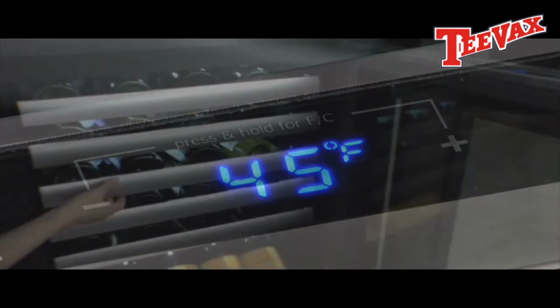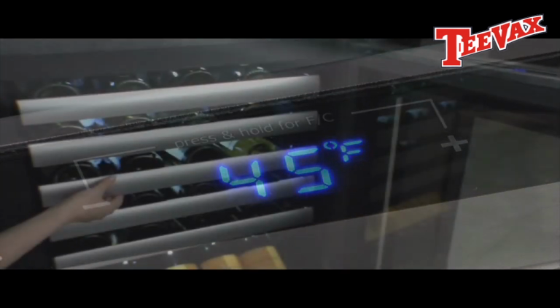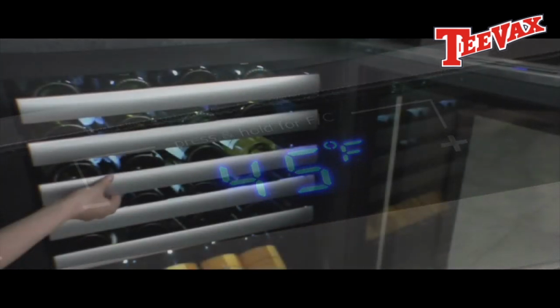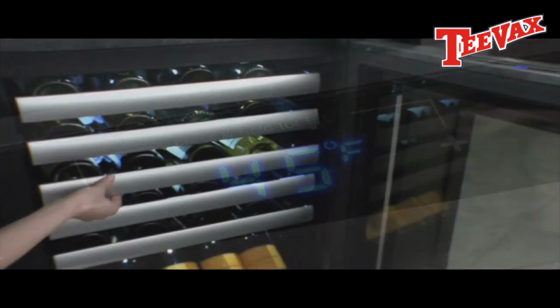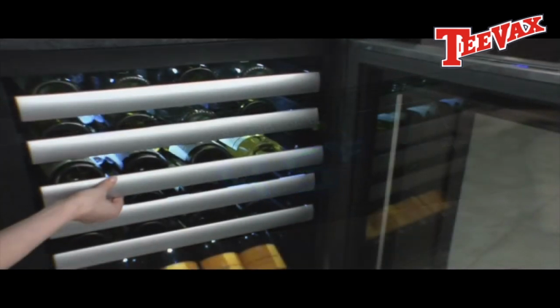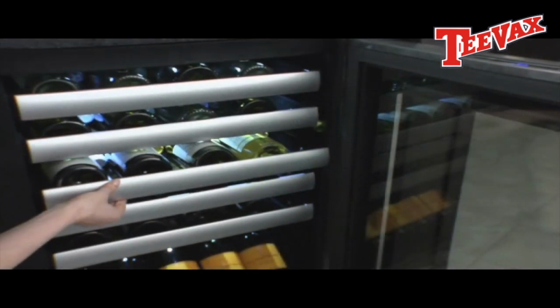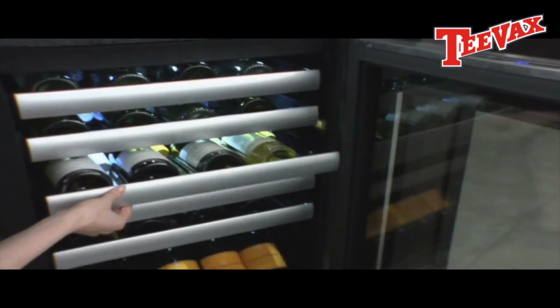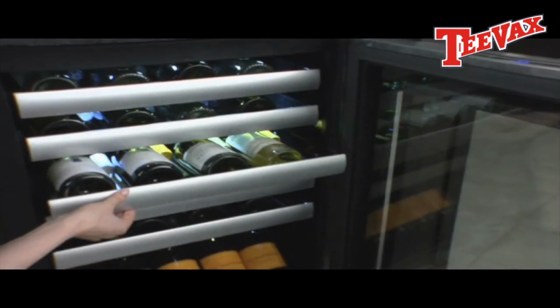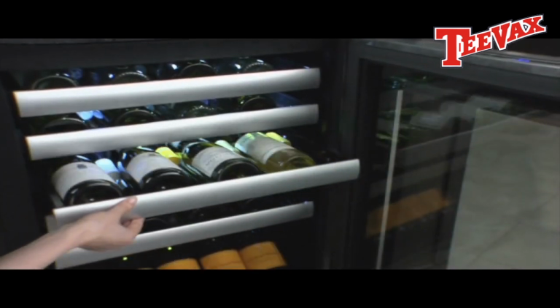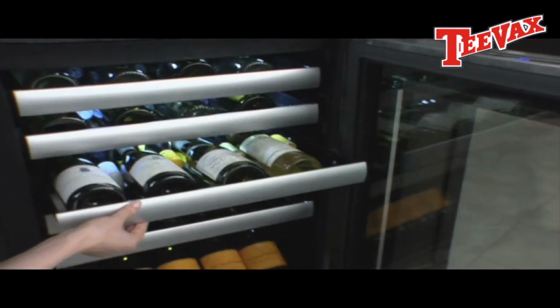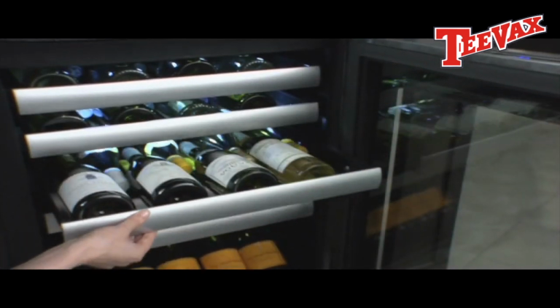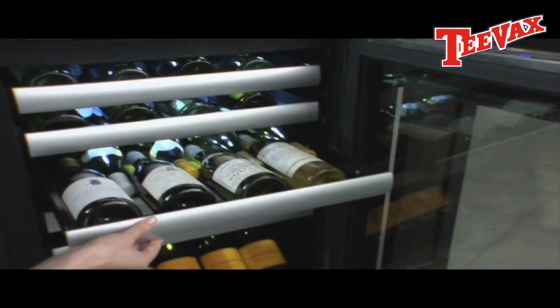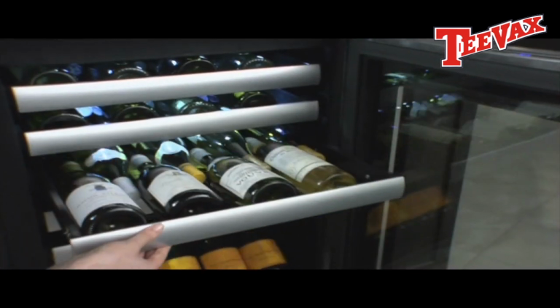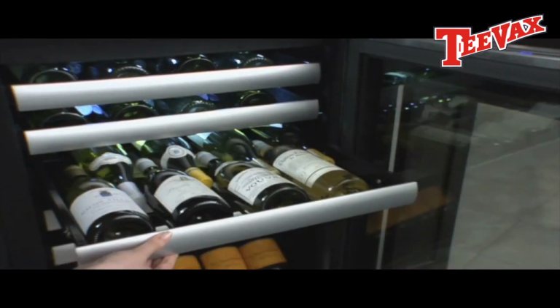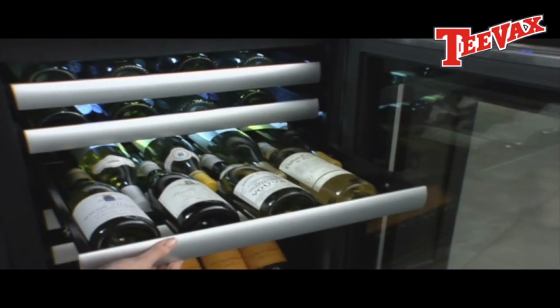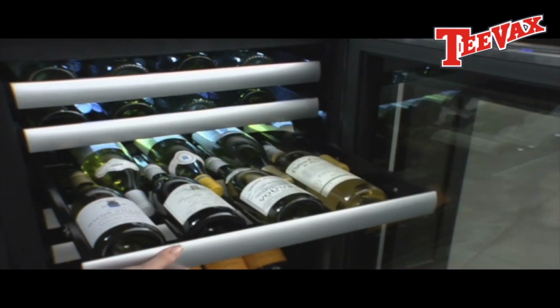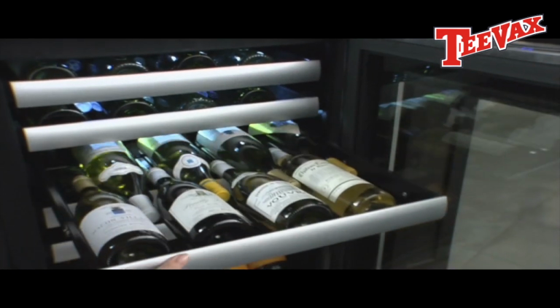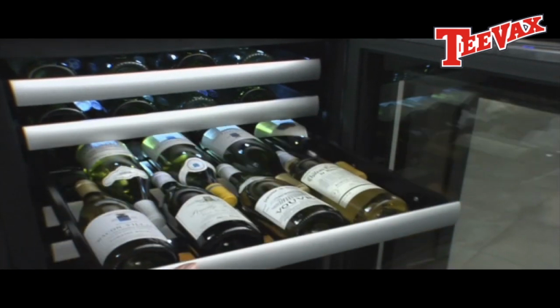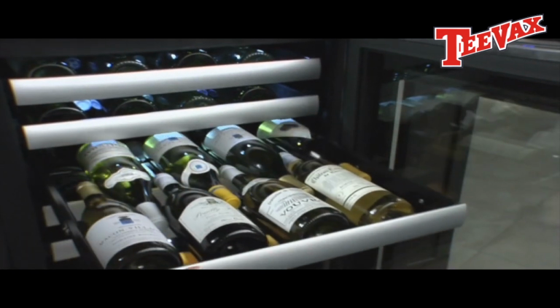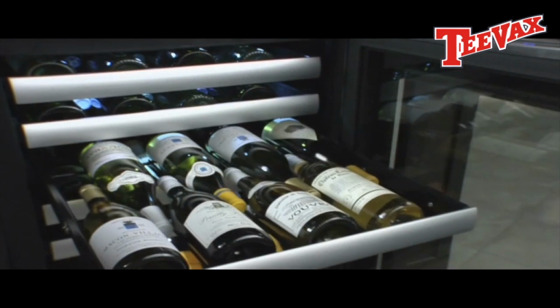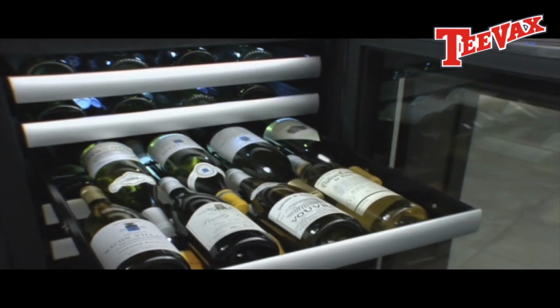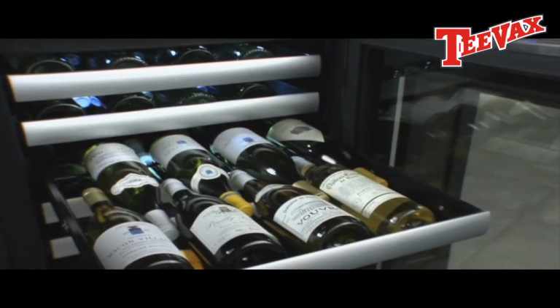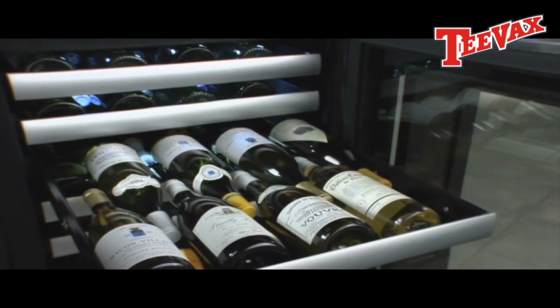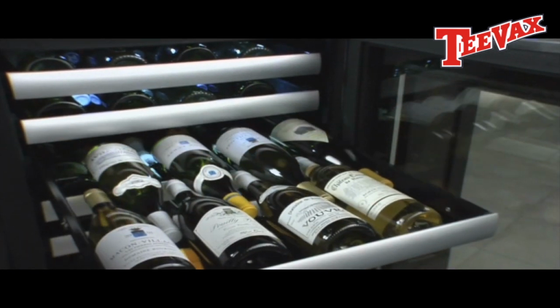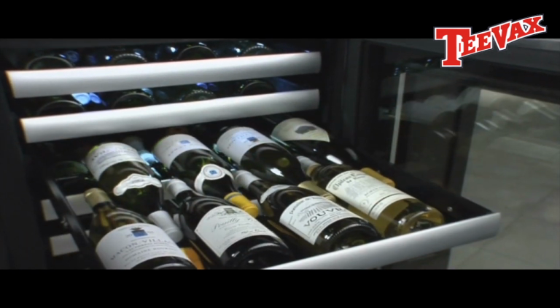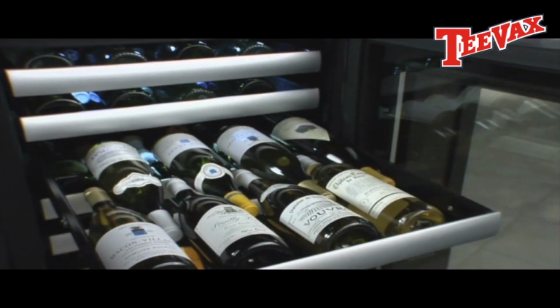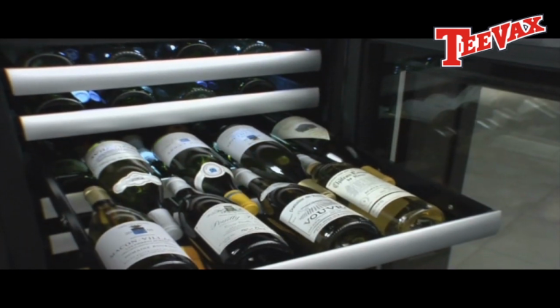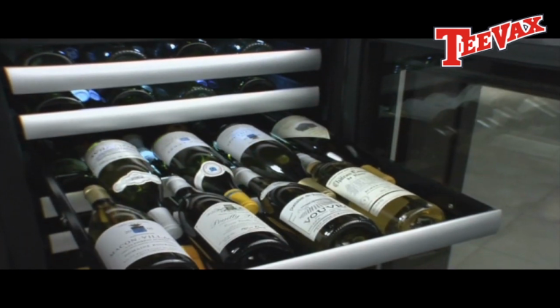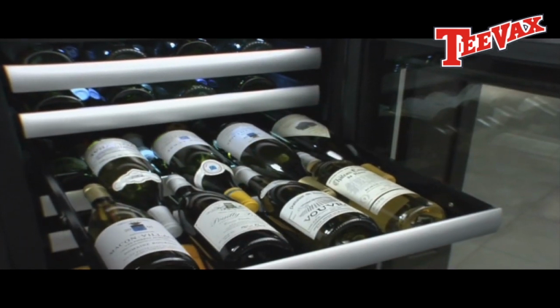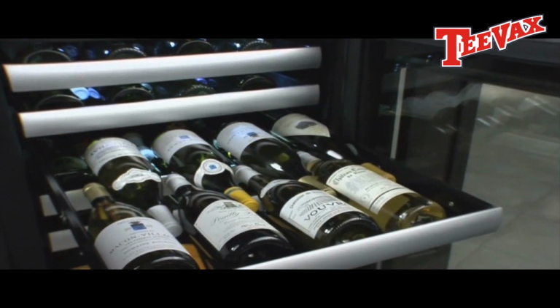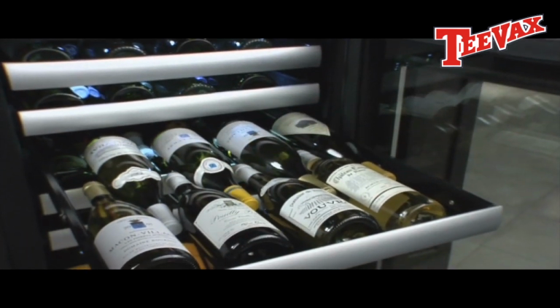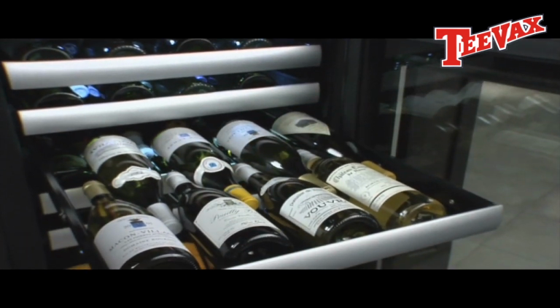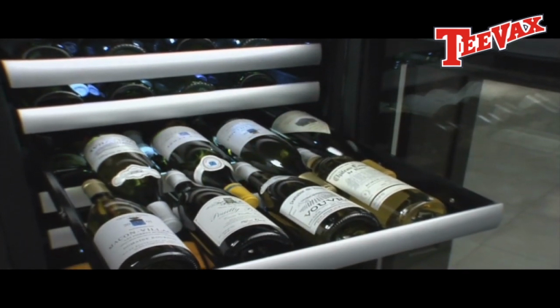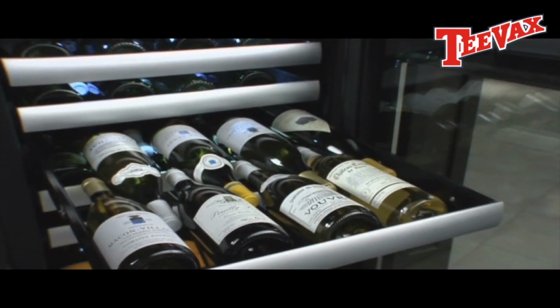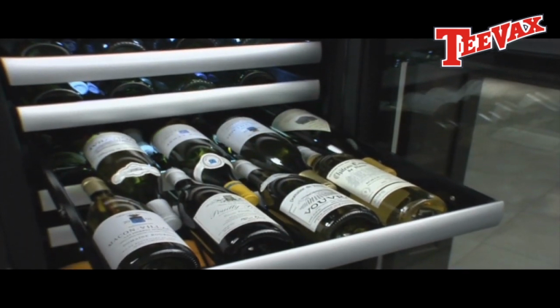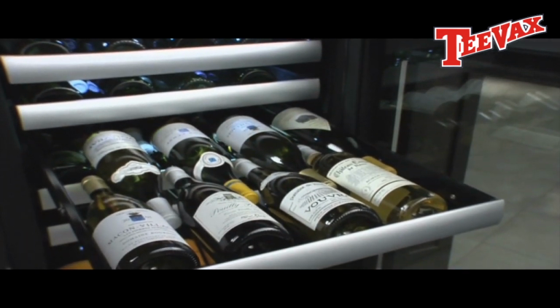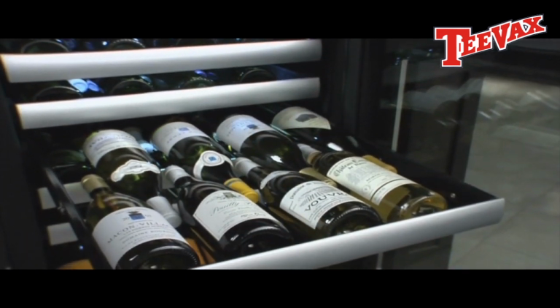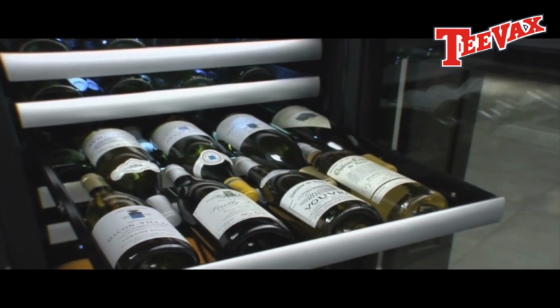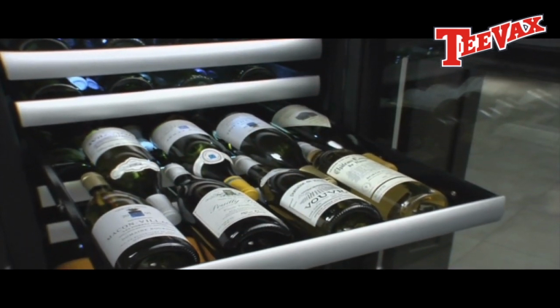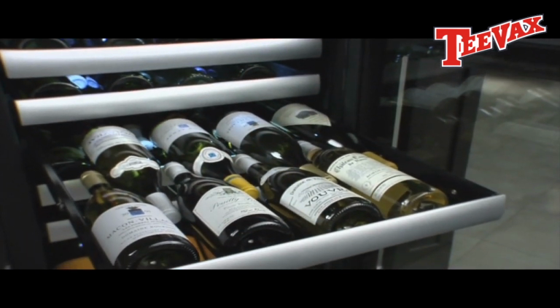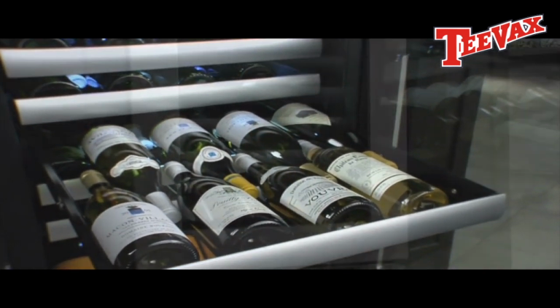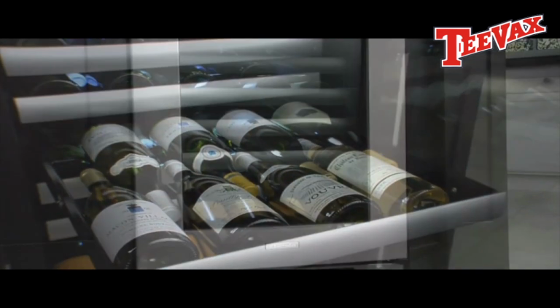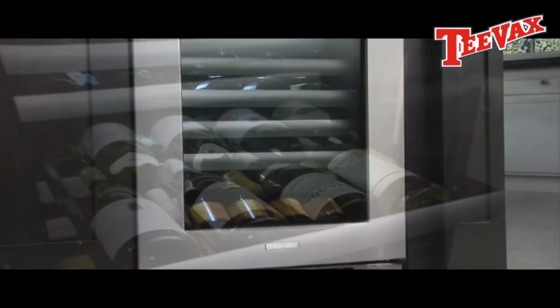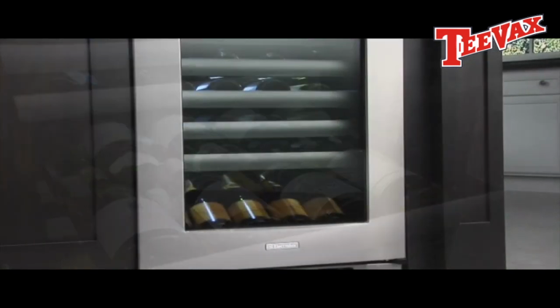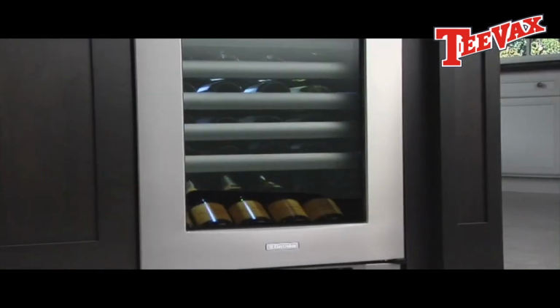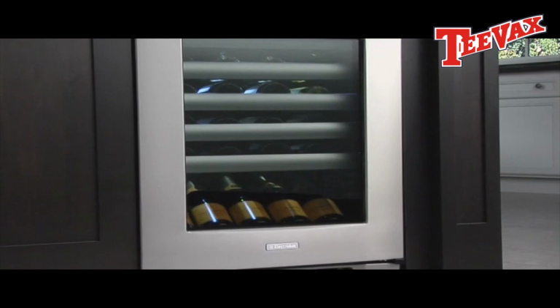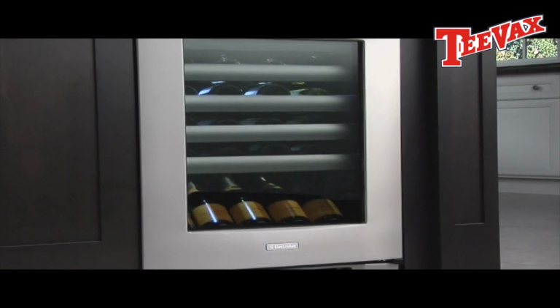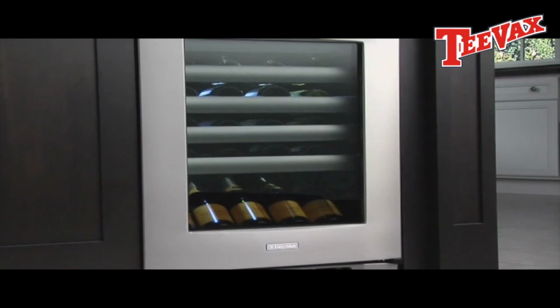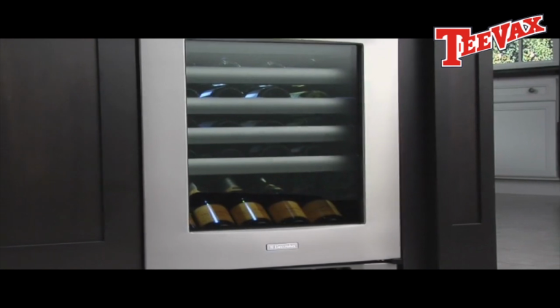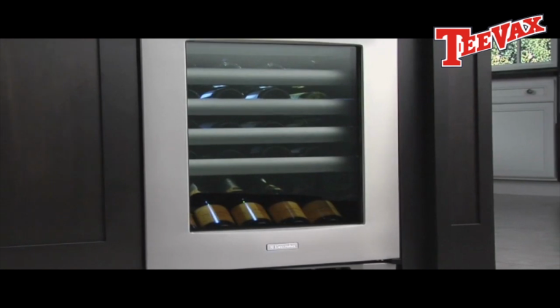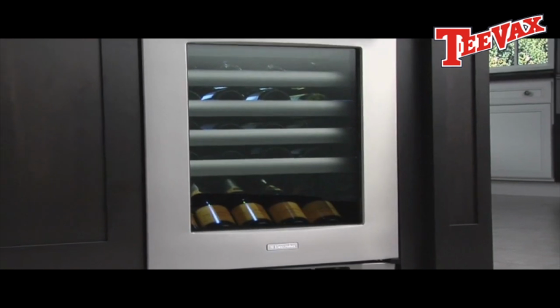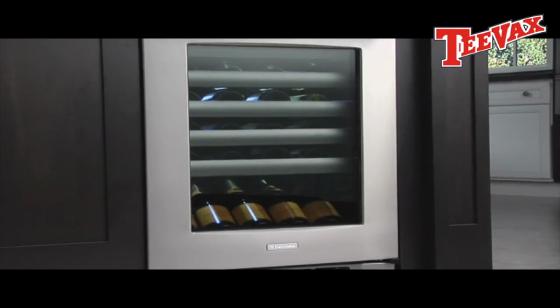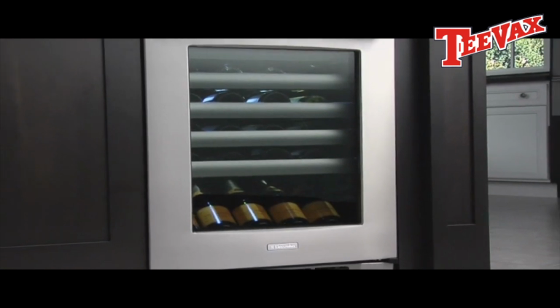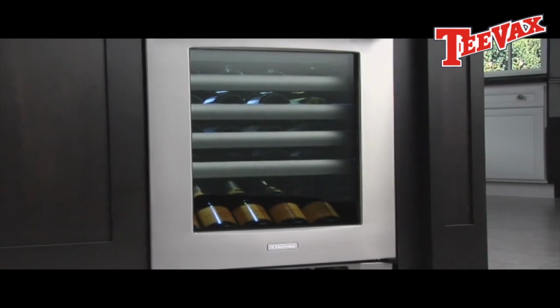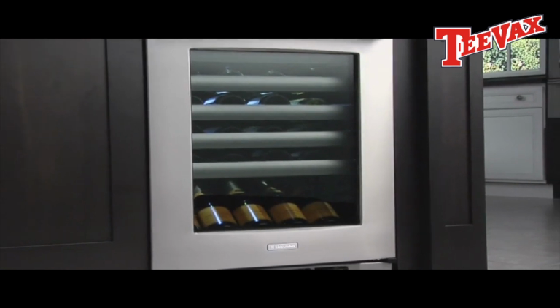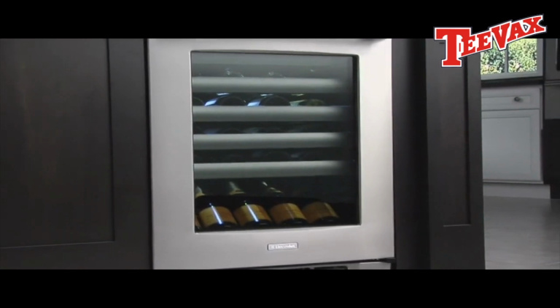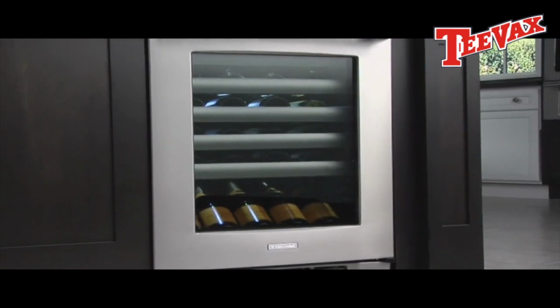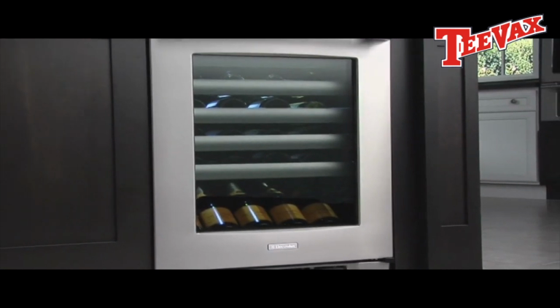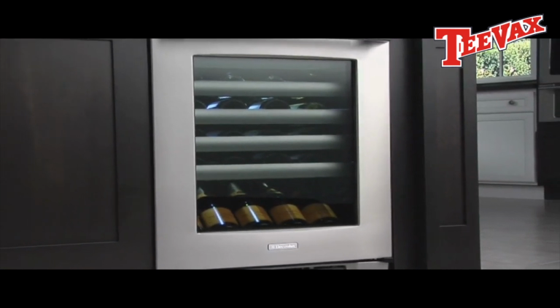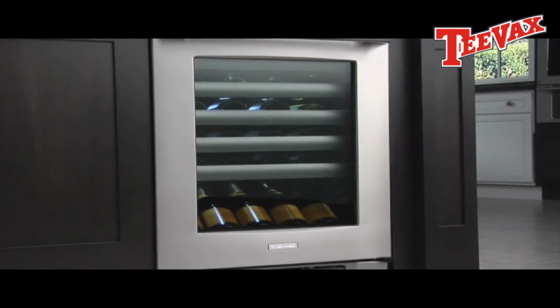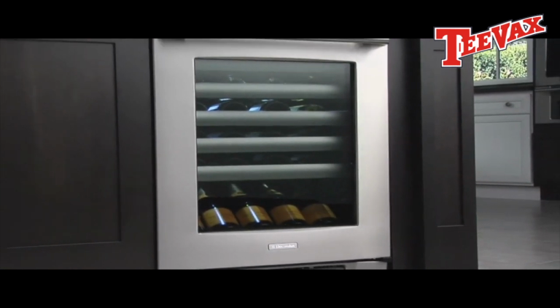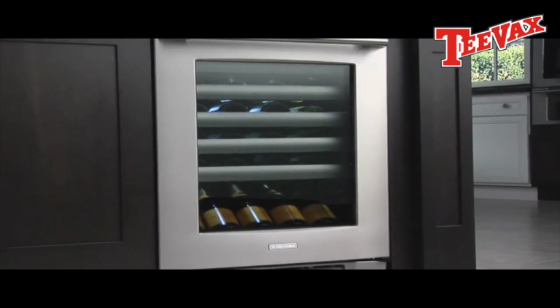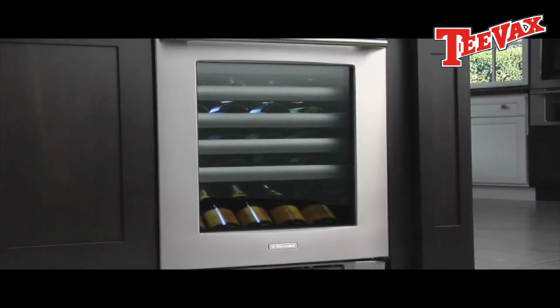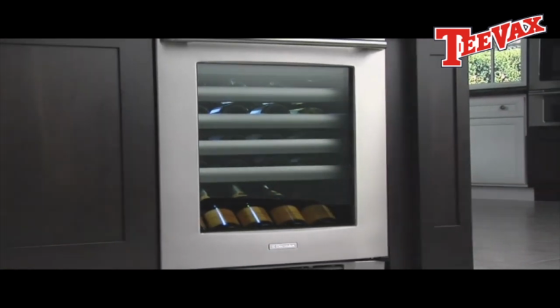Its Luxury Glide shelves extend effortlessly for easy access. The Electrolux Wine Cooler.